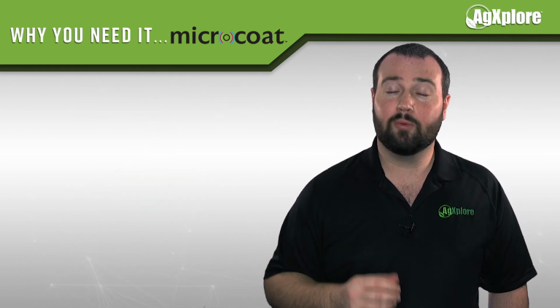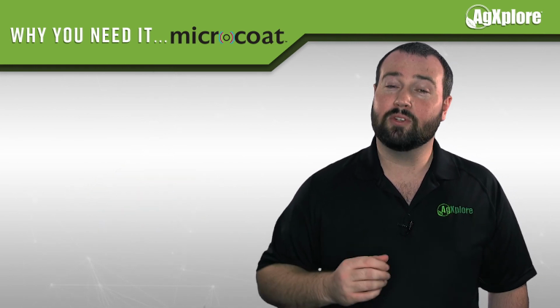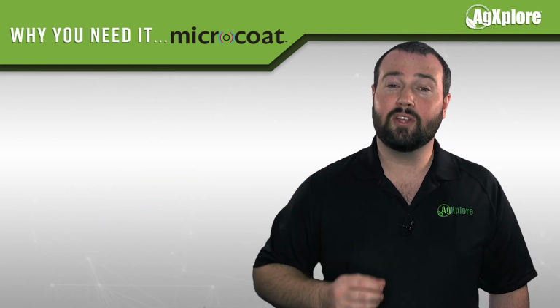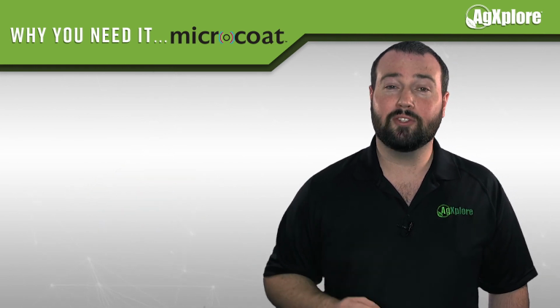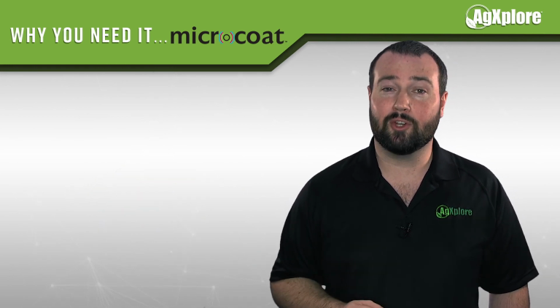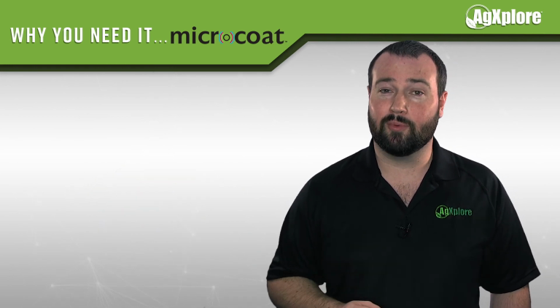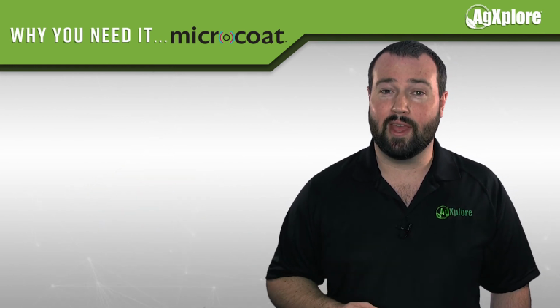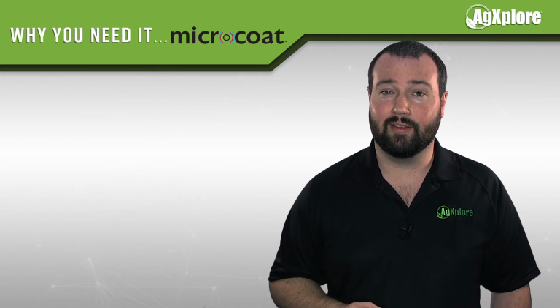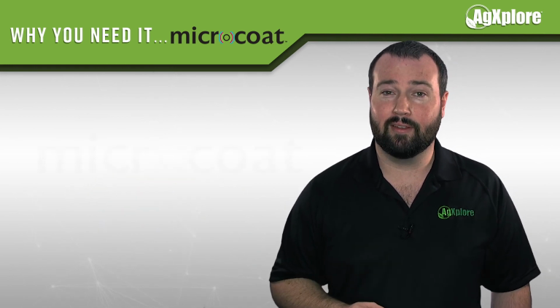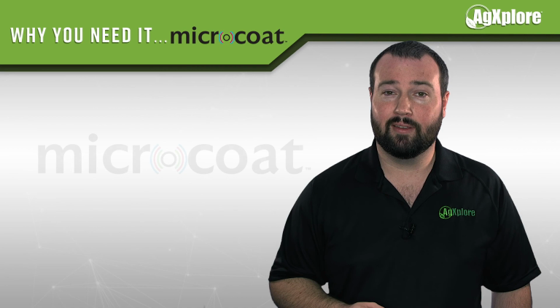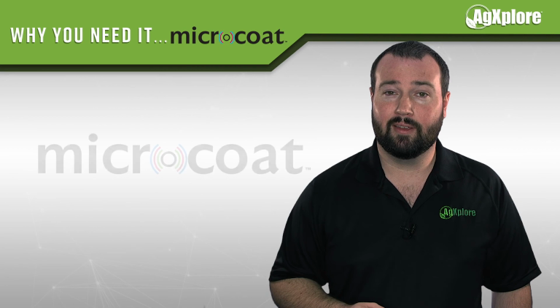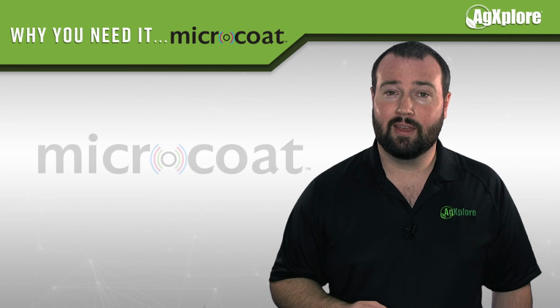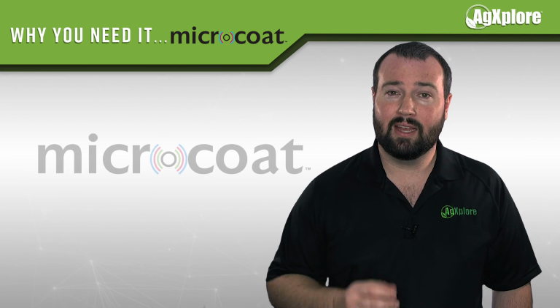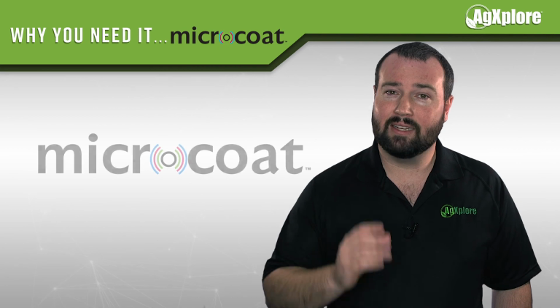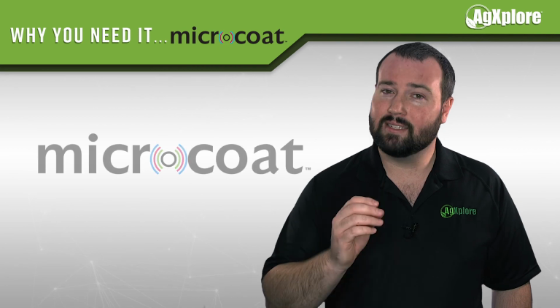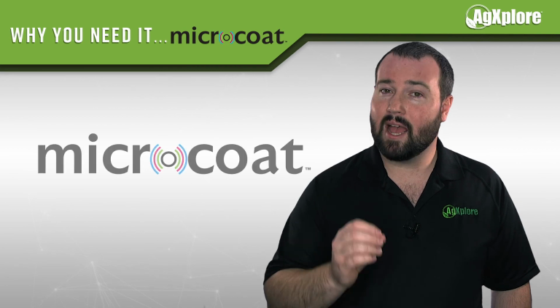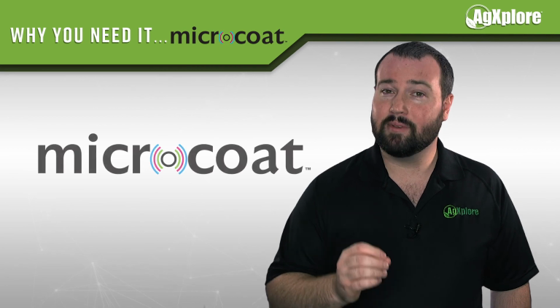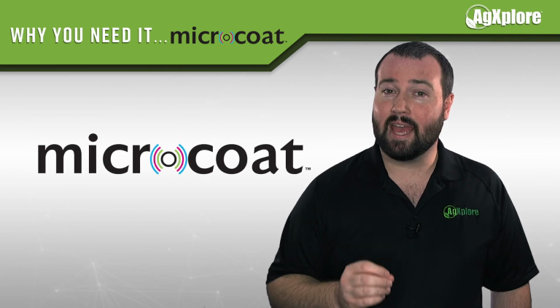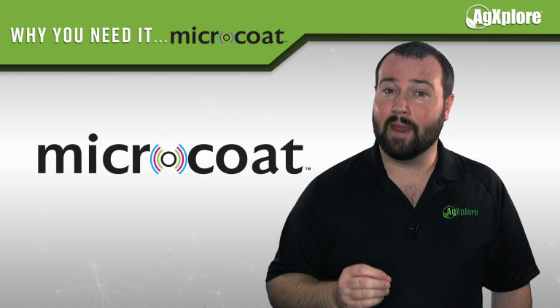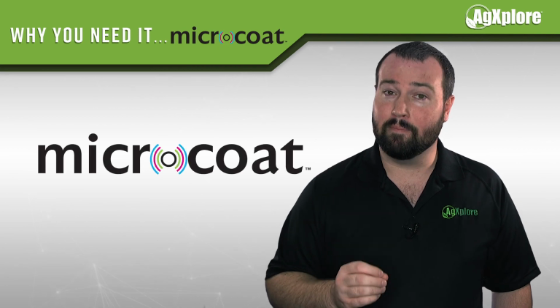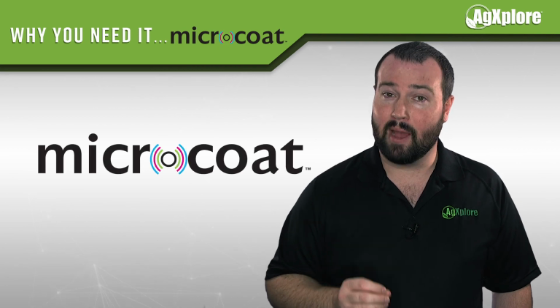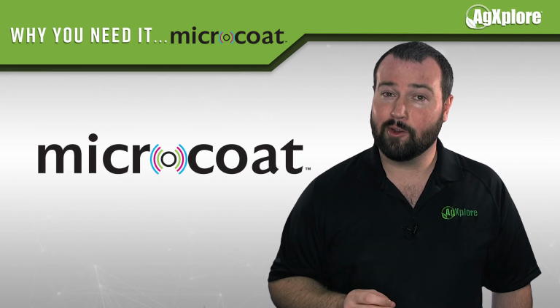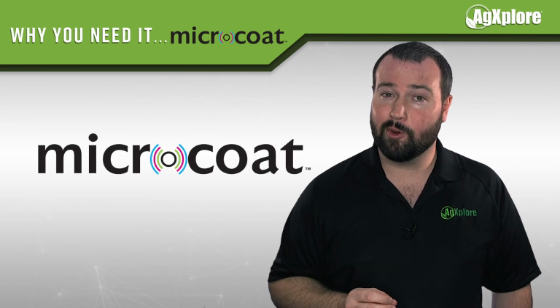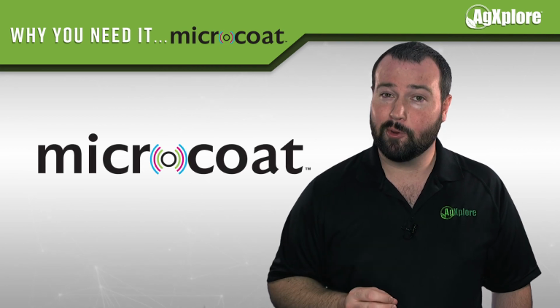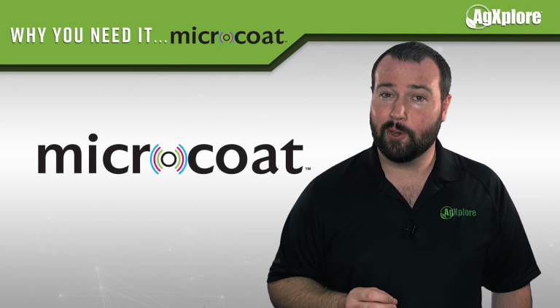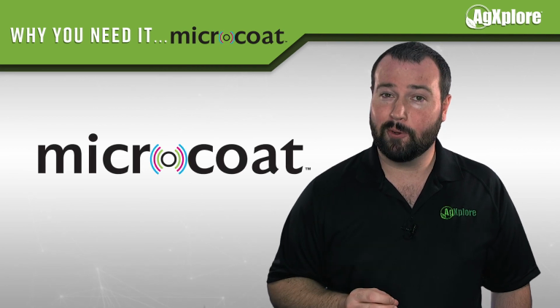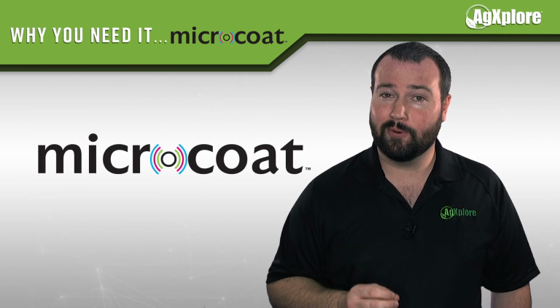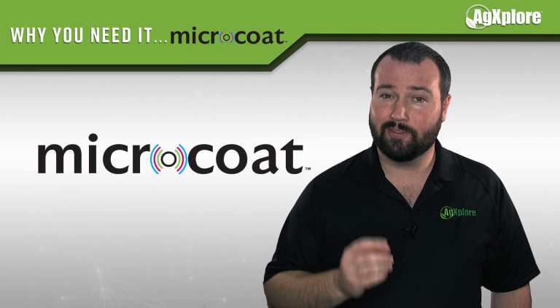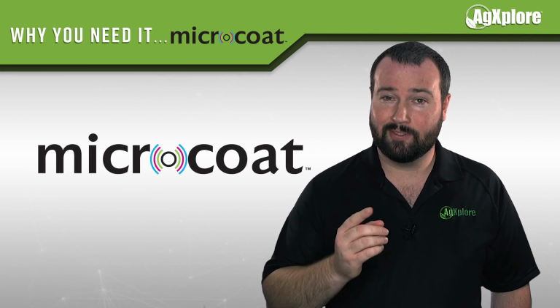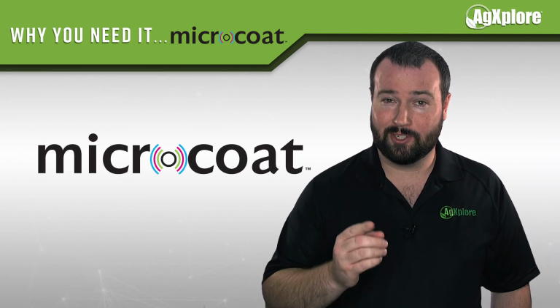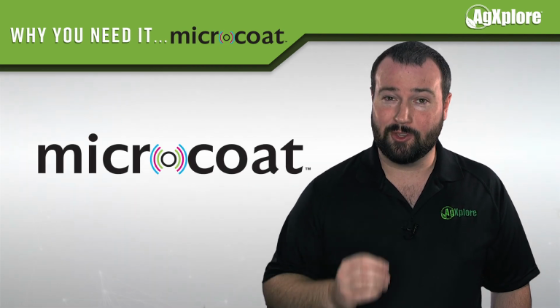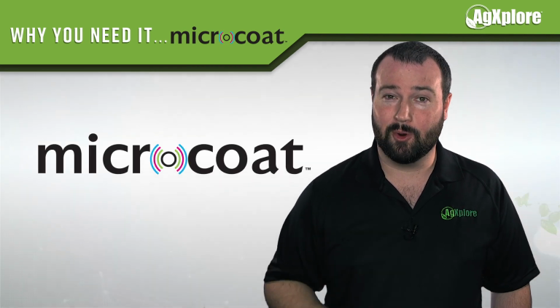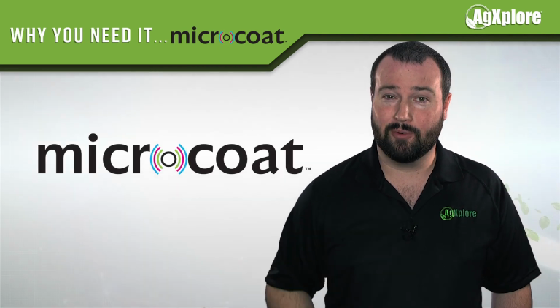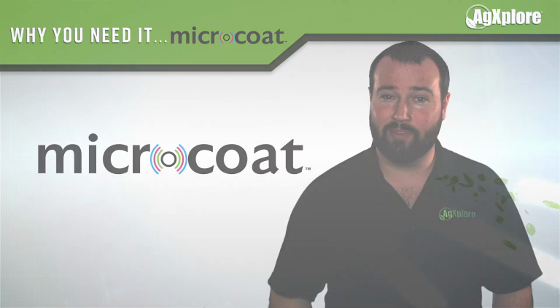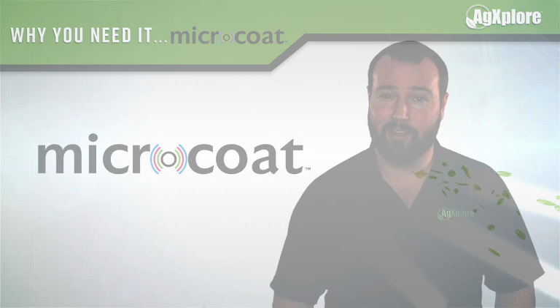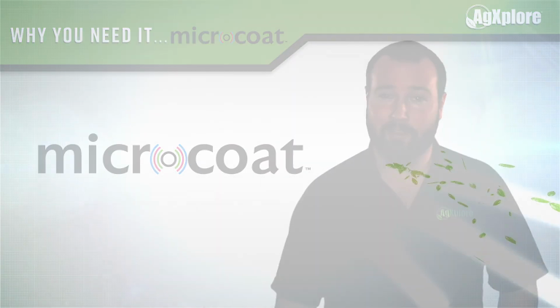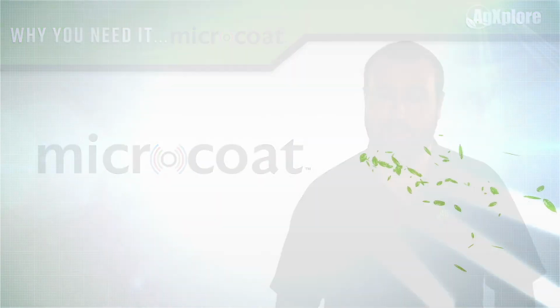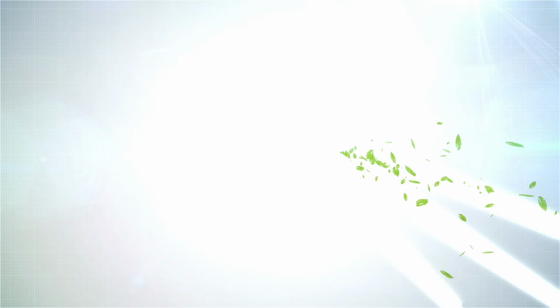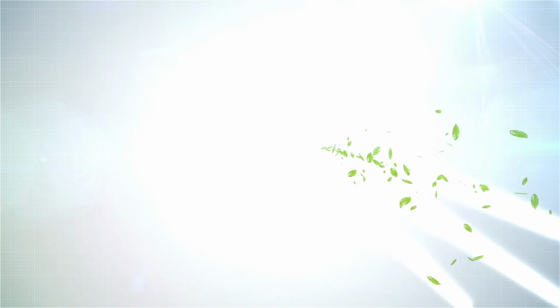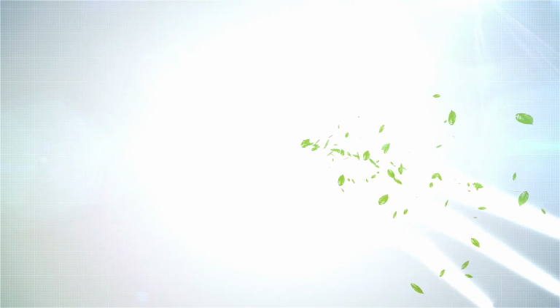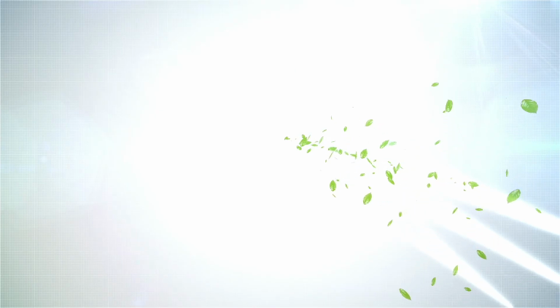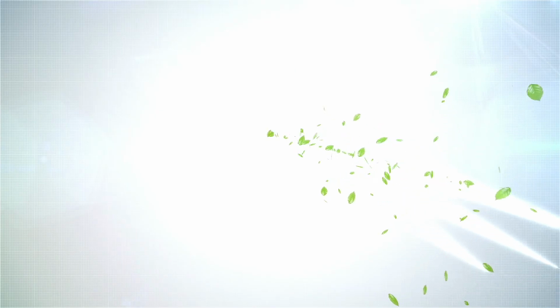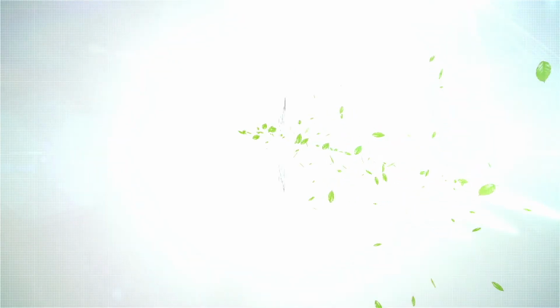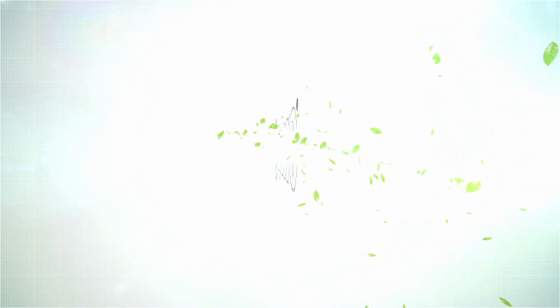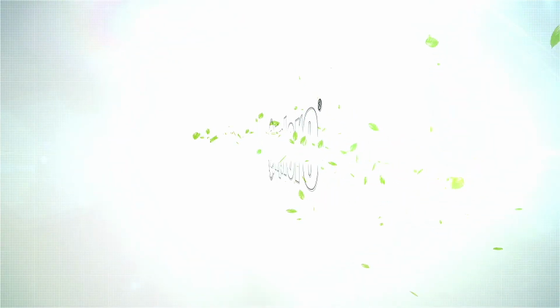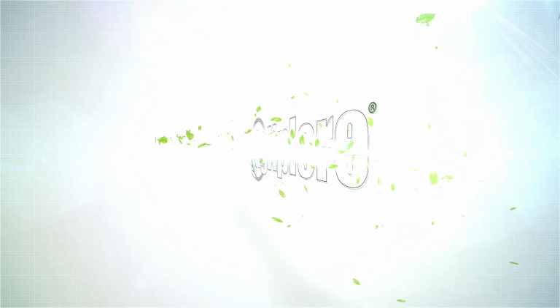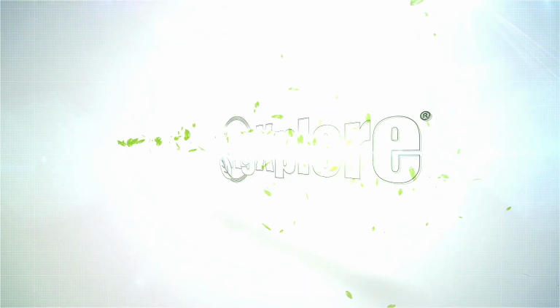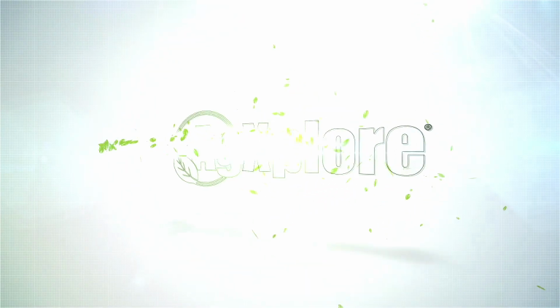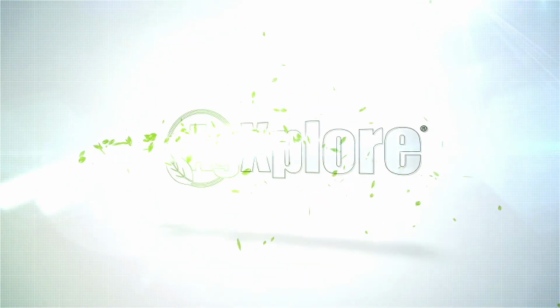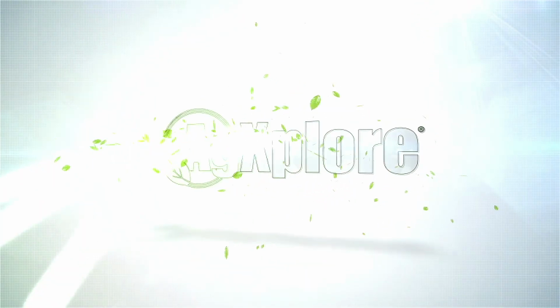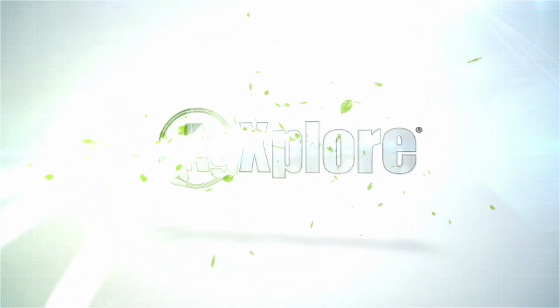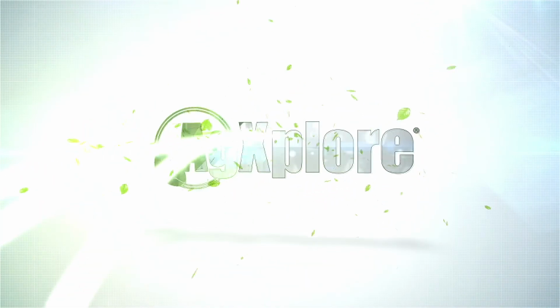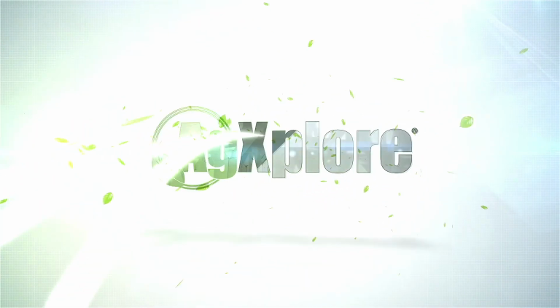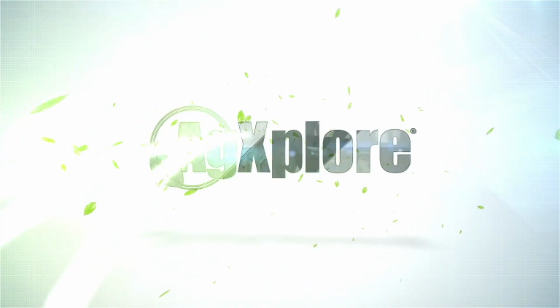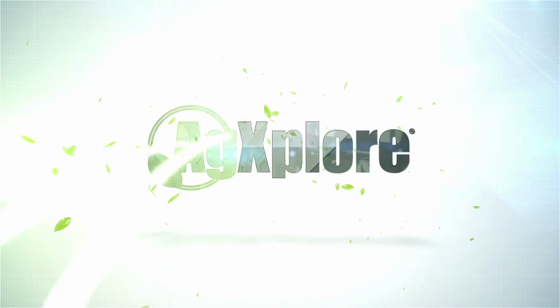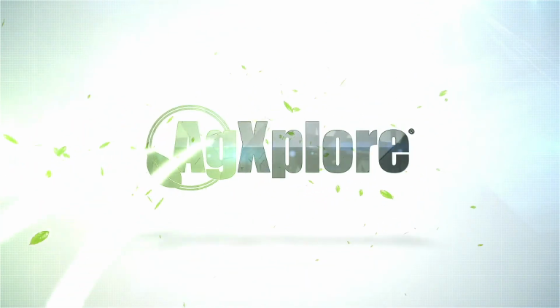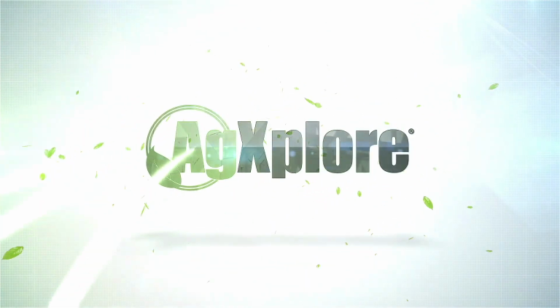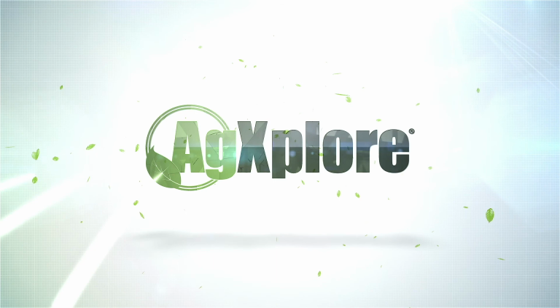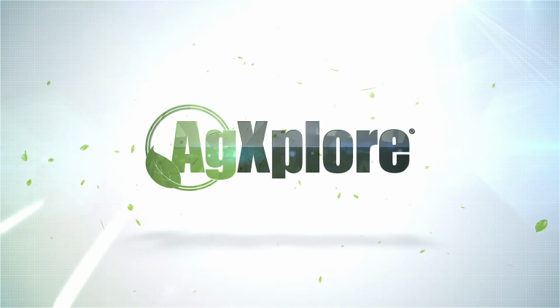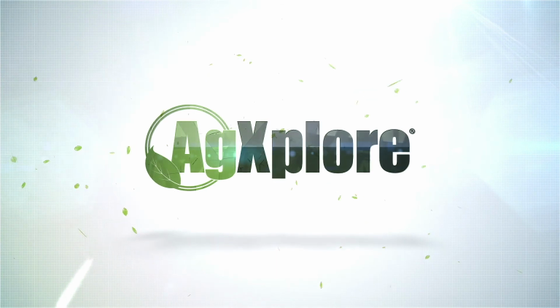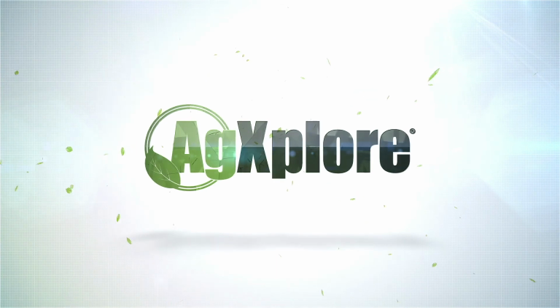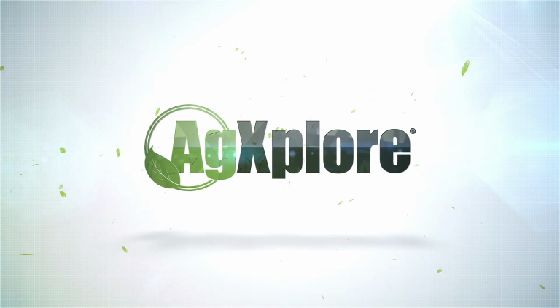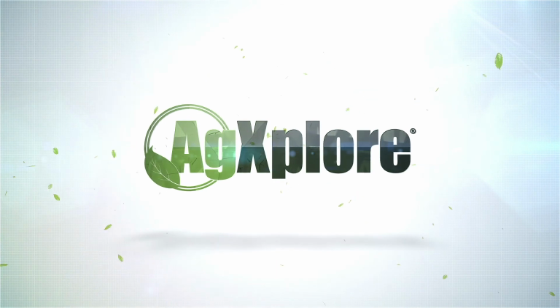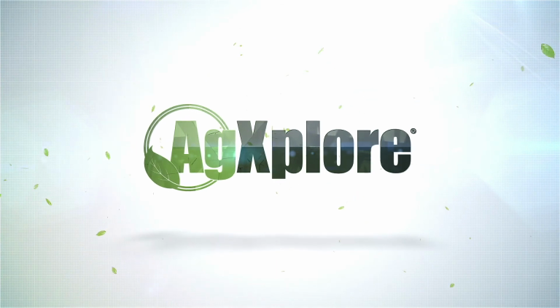The results are in. It's time to add Microcoat to your field. Visit agexplorer.com for more information.